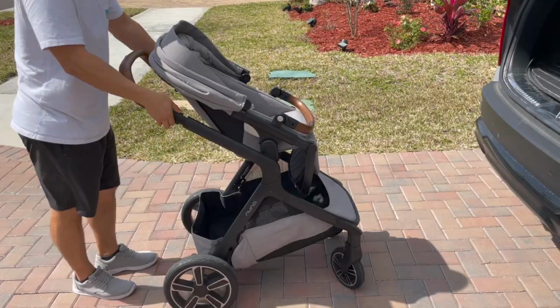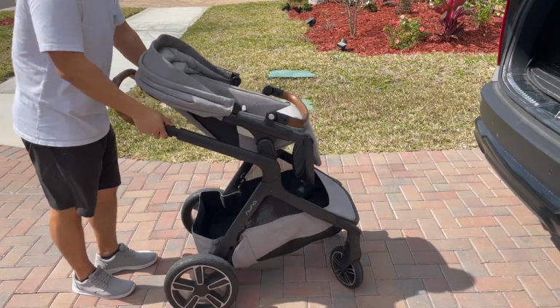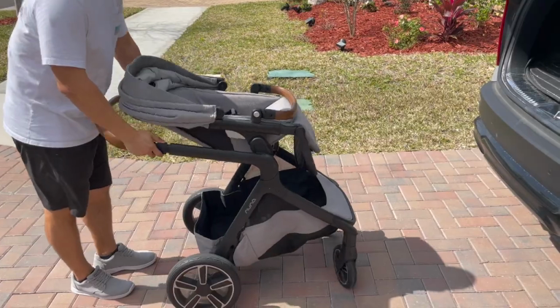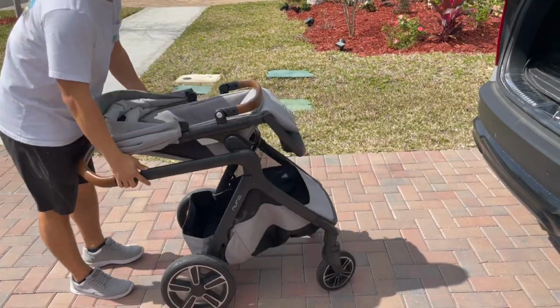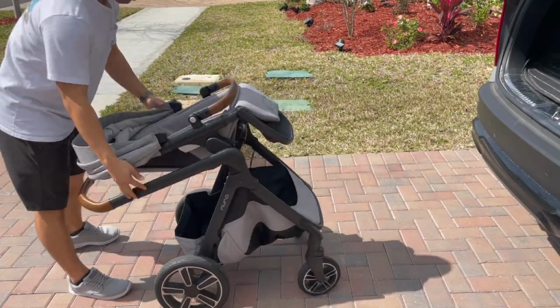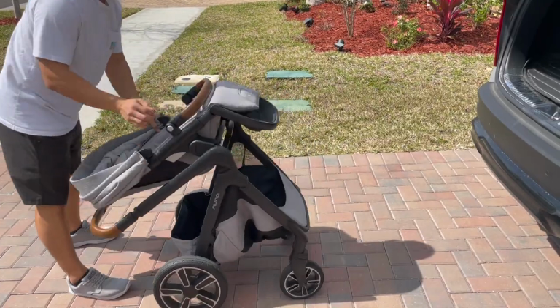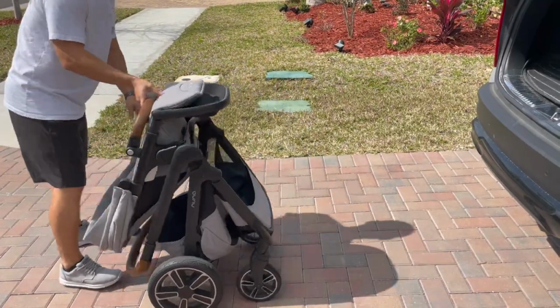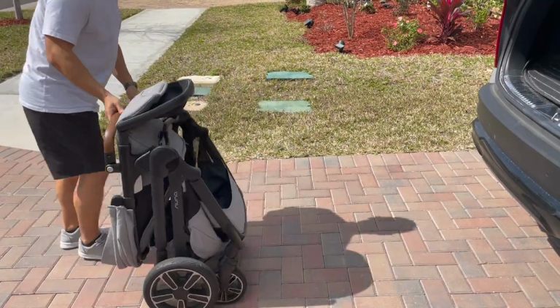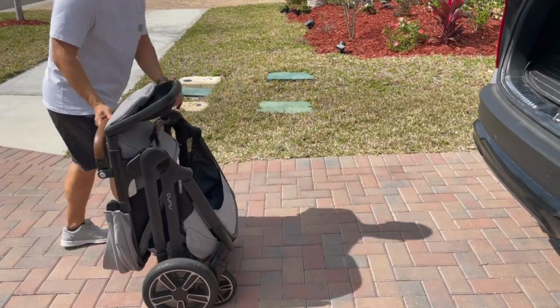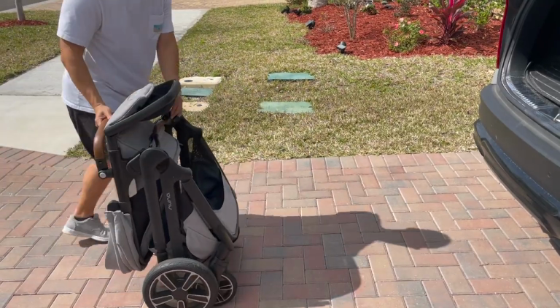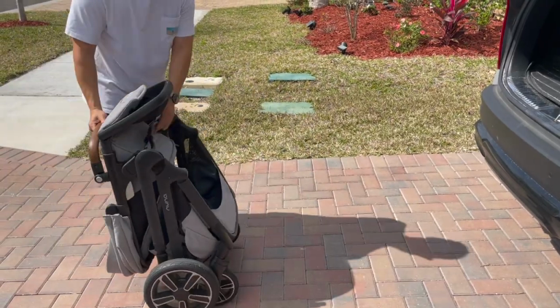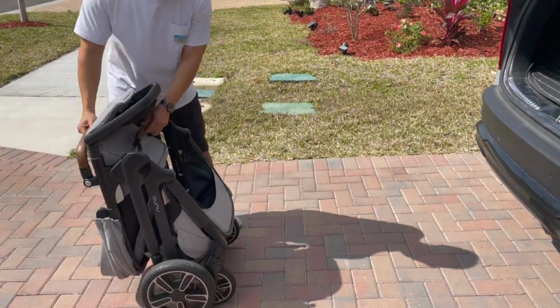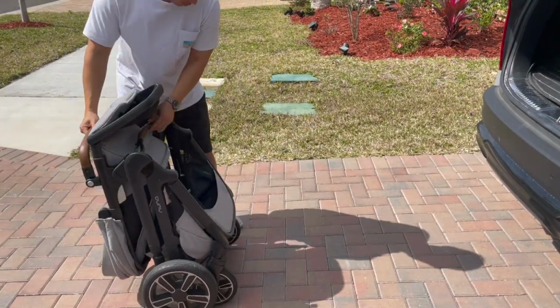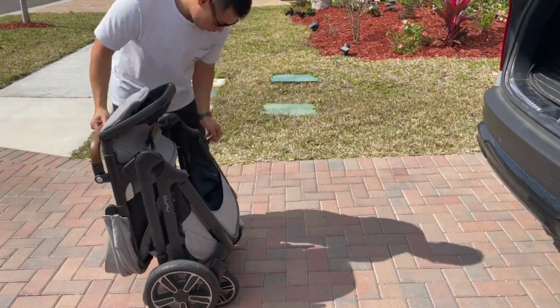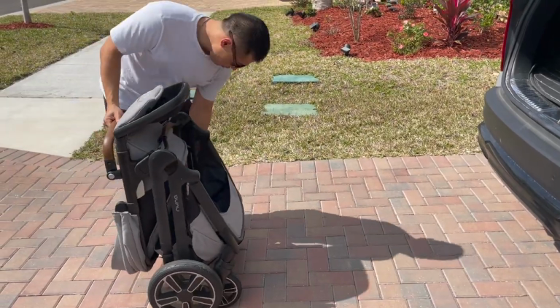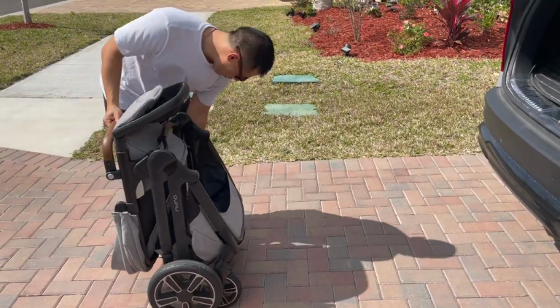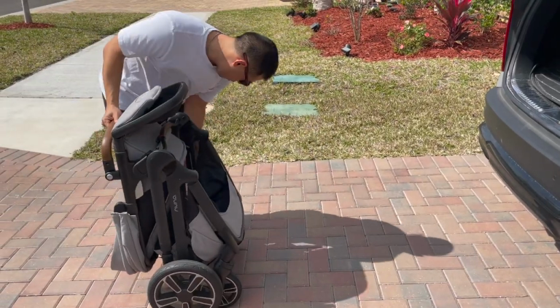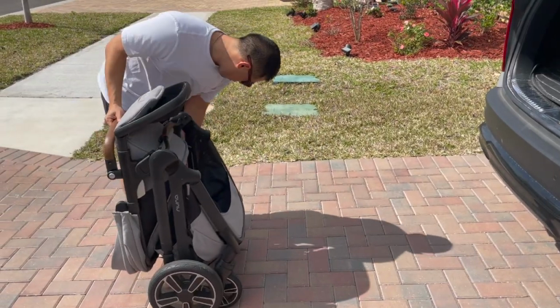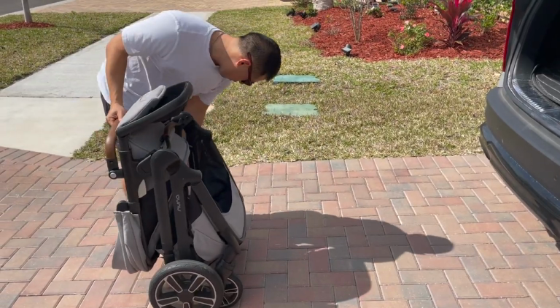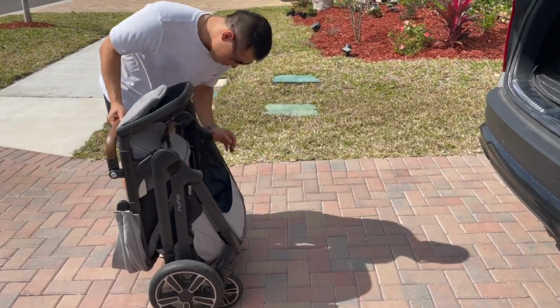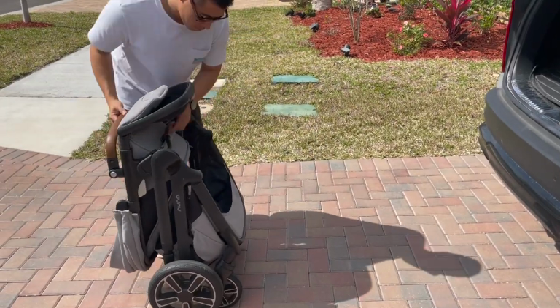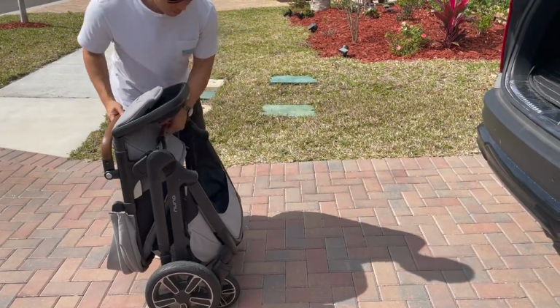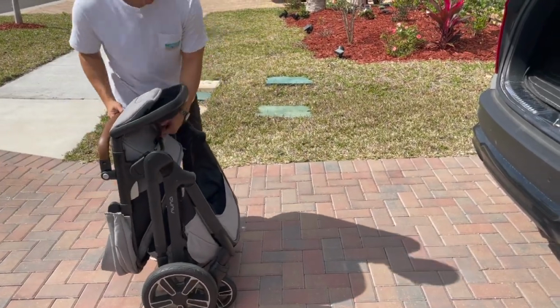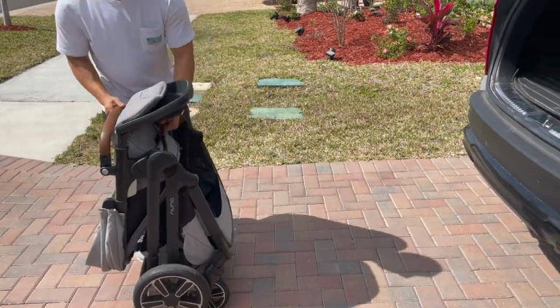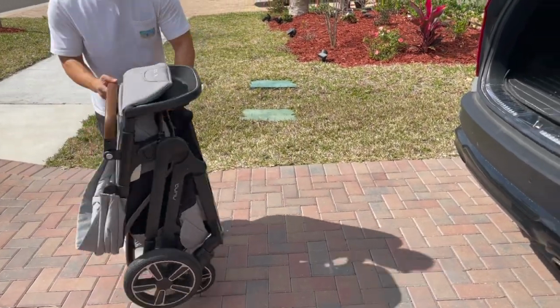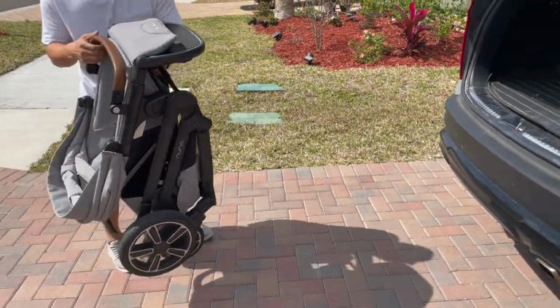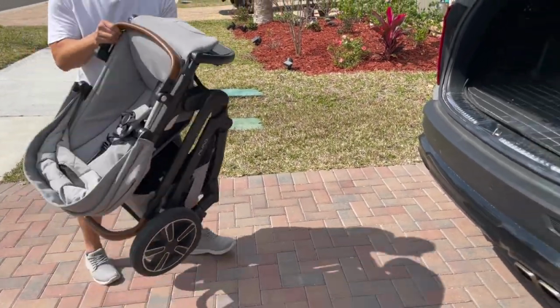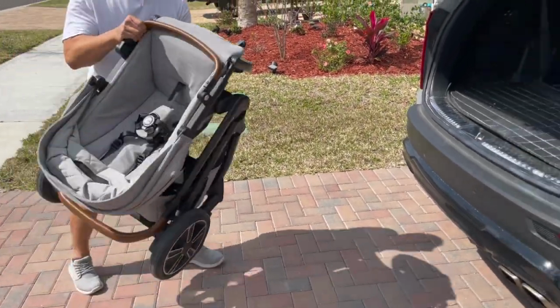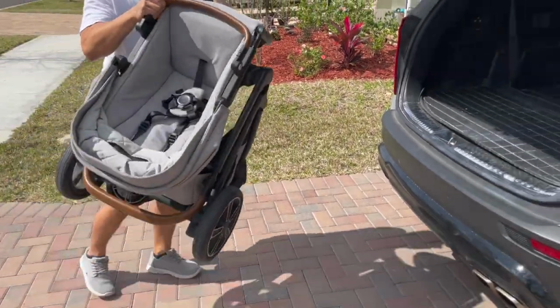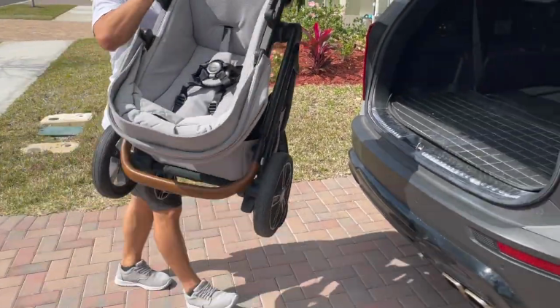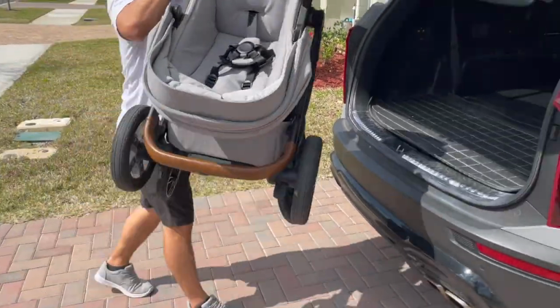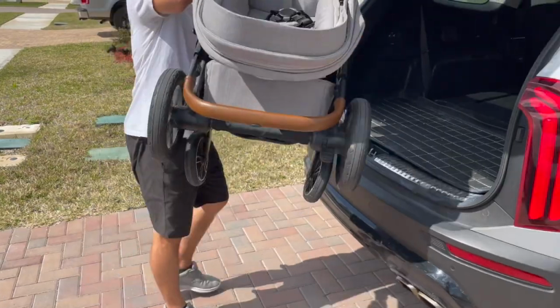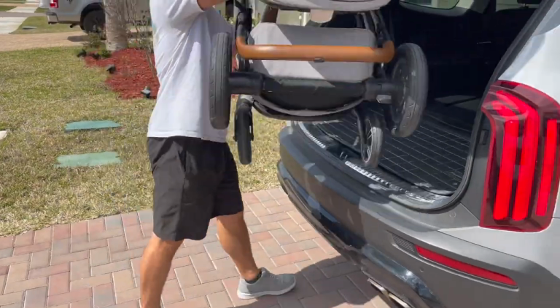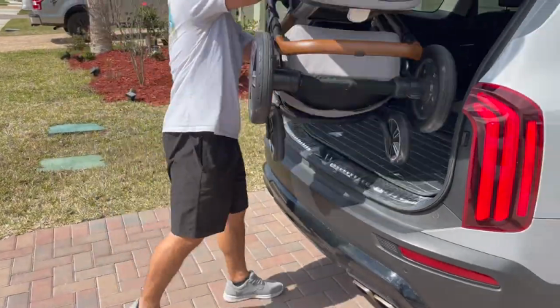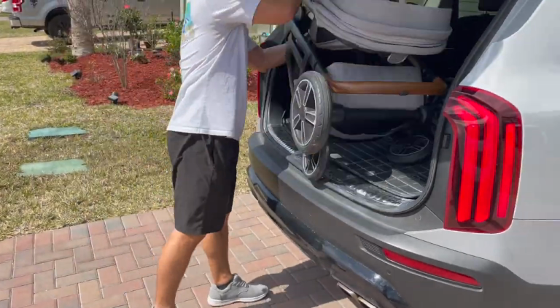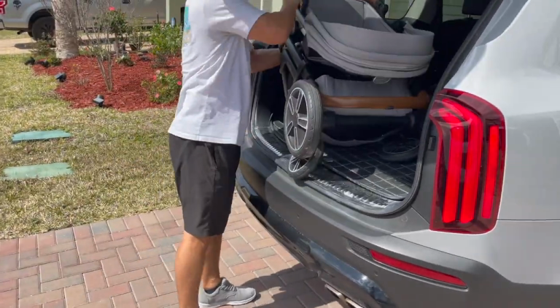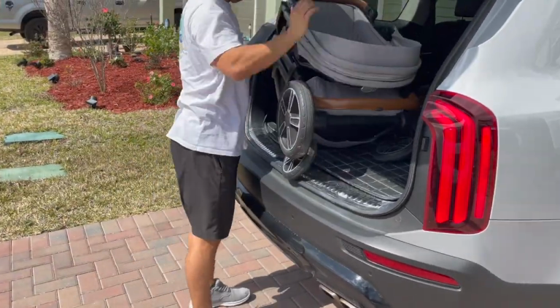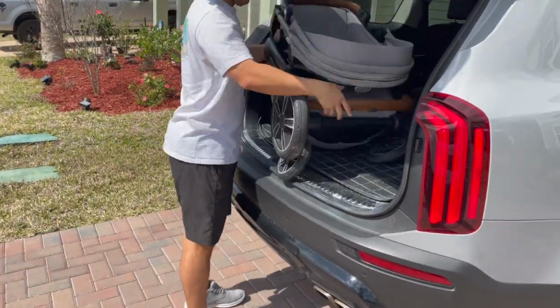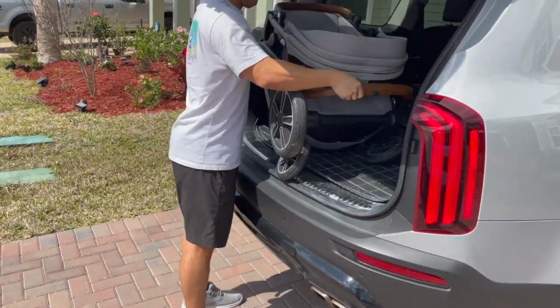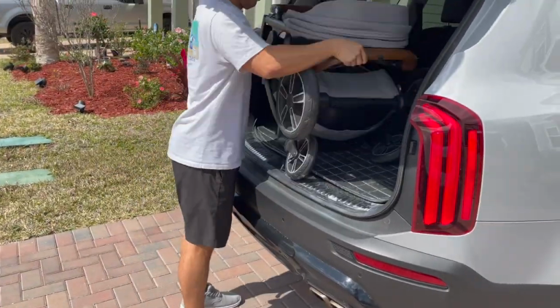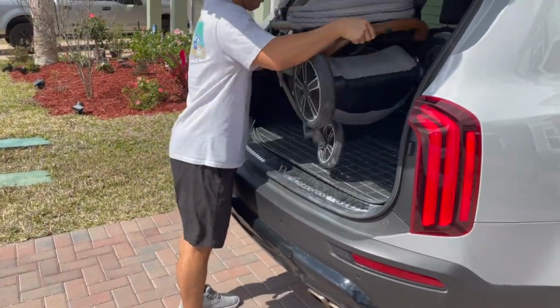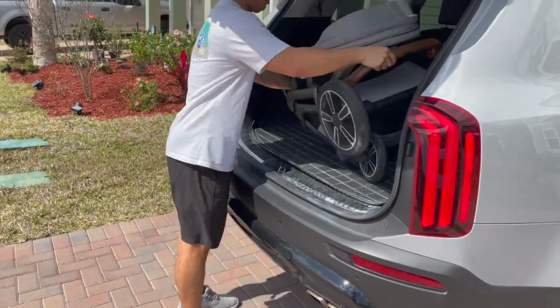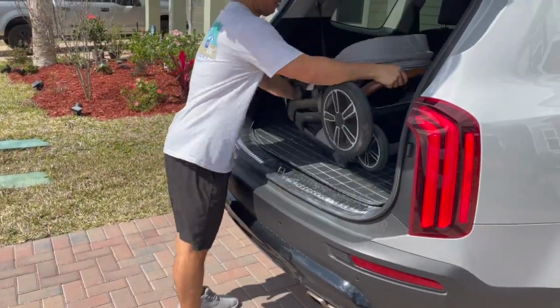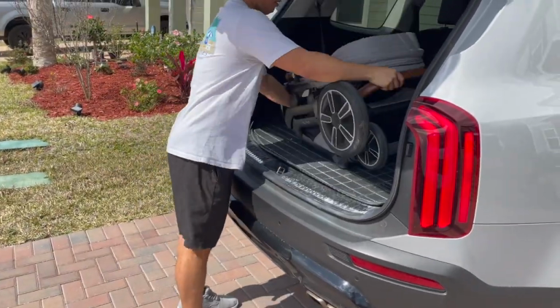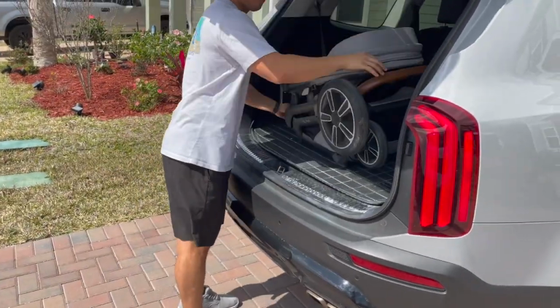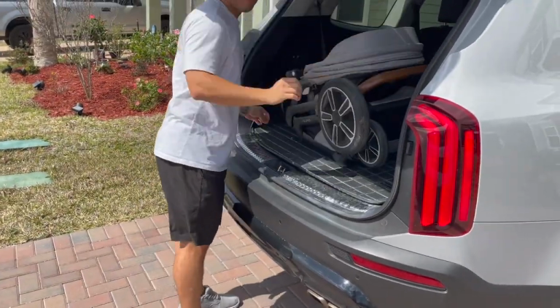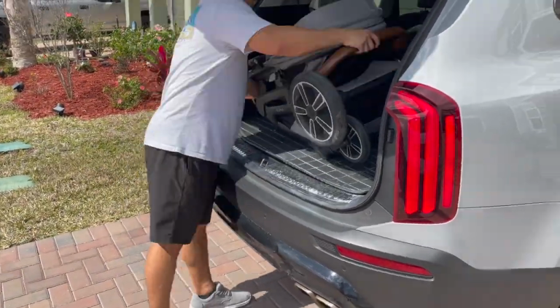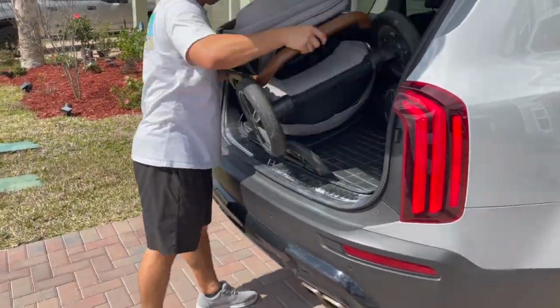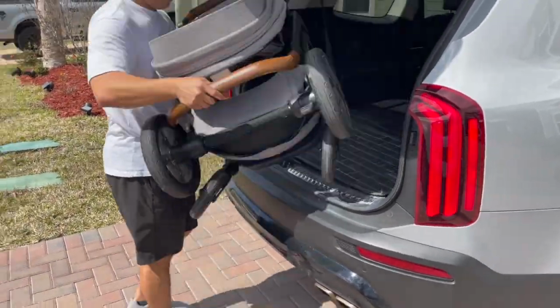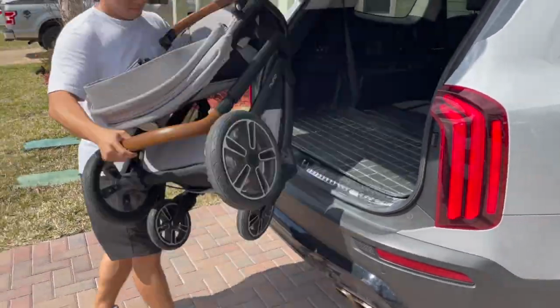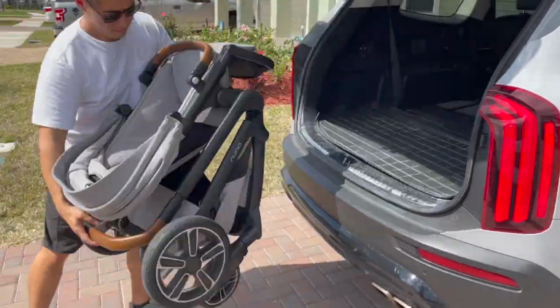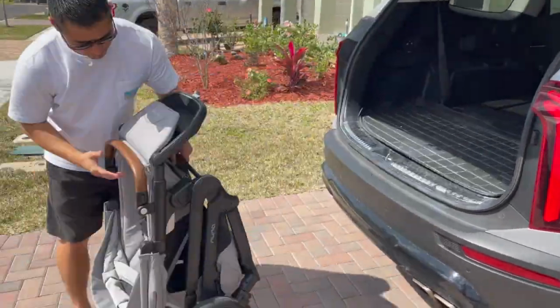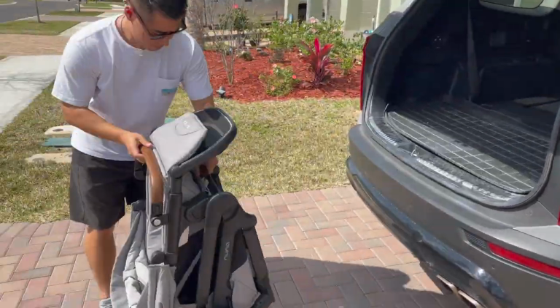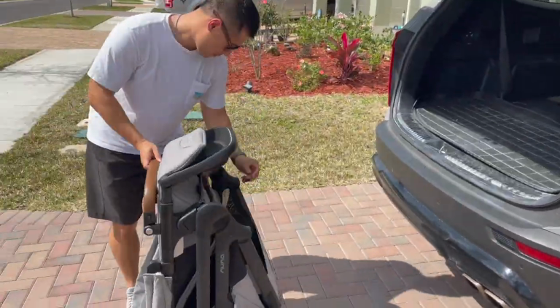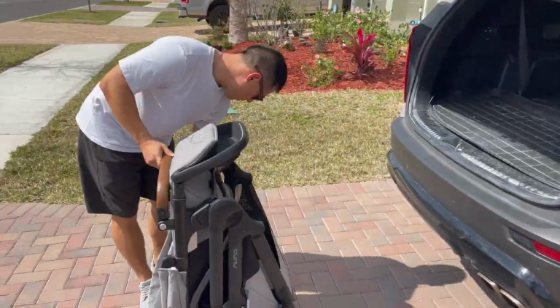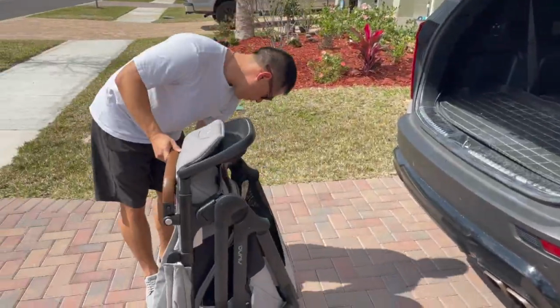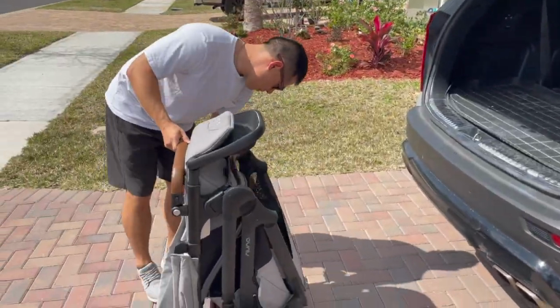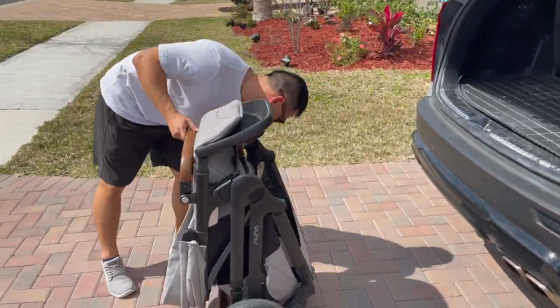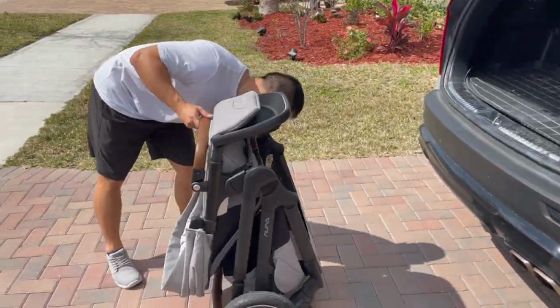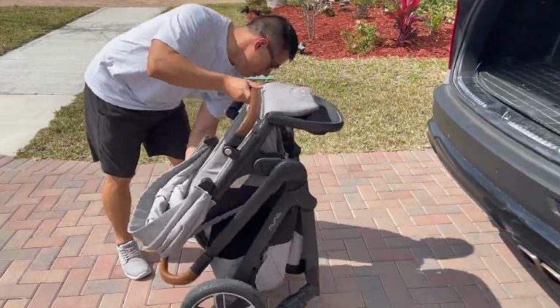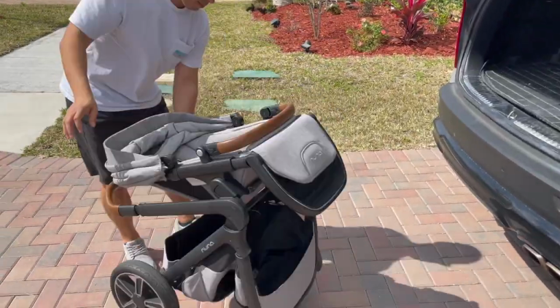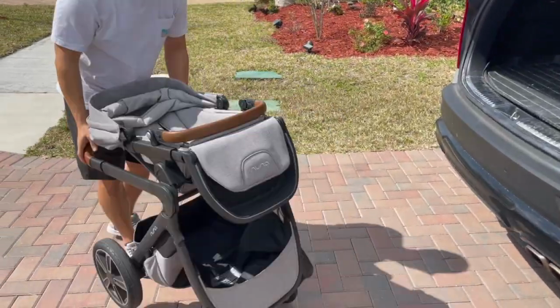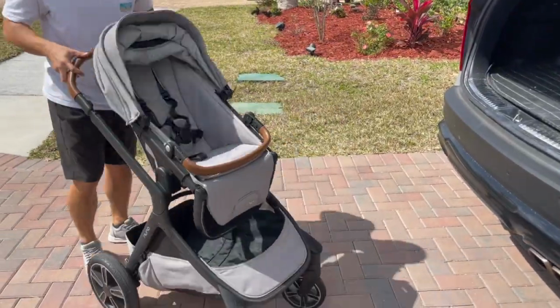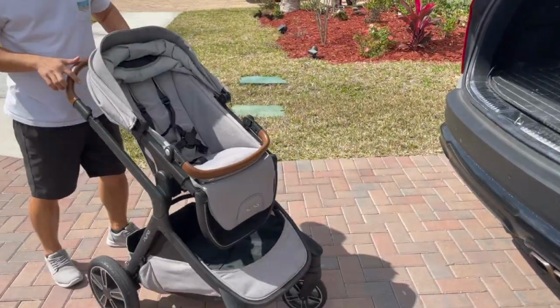It is a little bit on the heavier and bulkier side, so it can be tough to get in and out of cars, but that's pretty typical for any big stroller like this.